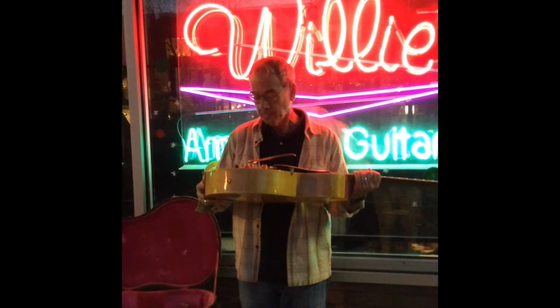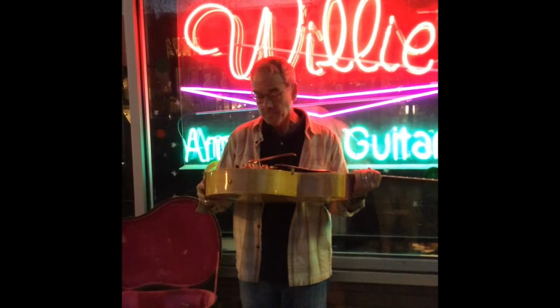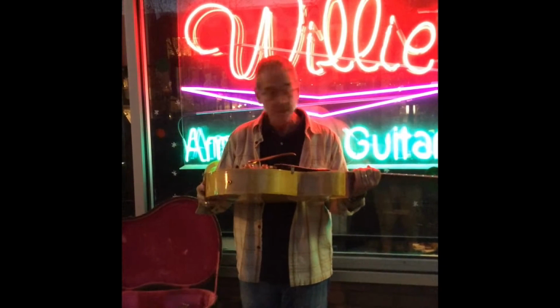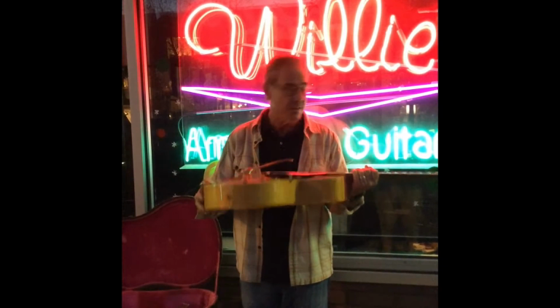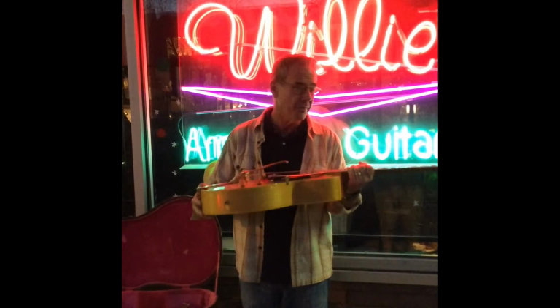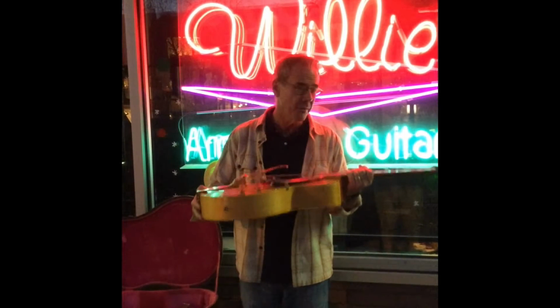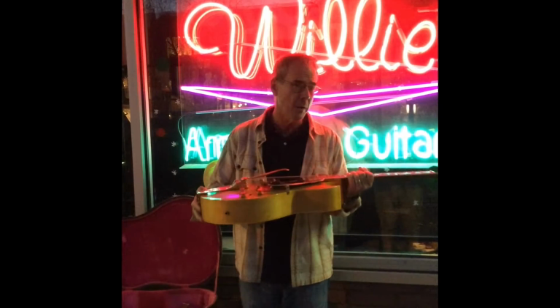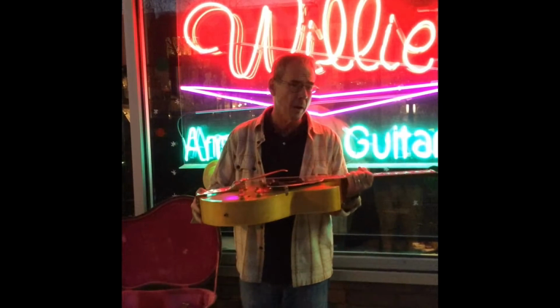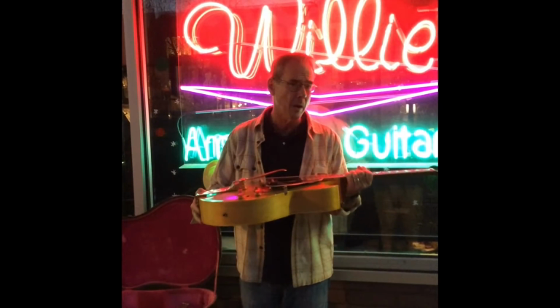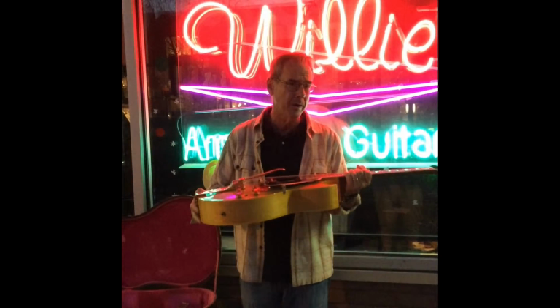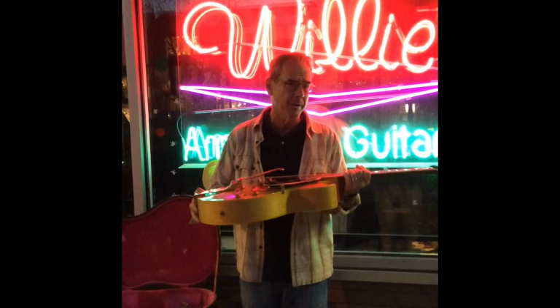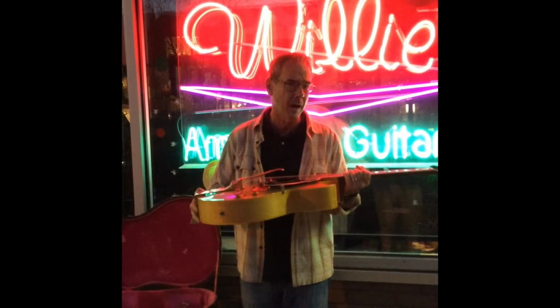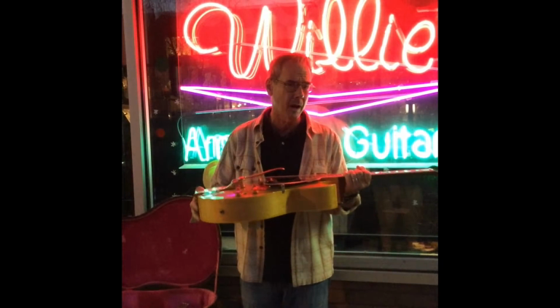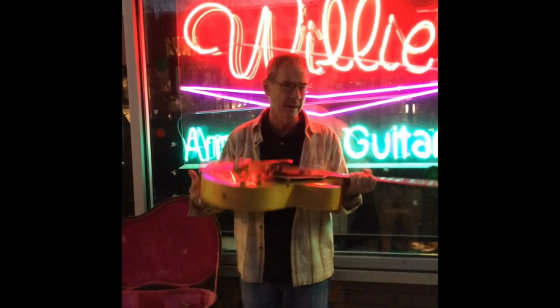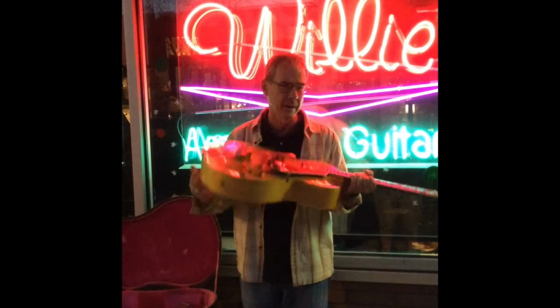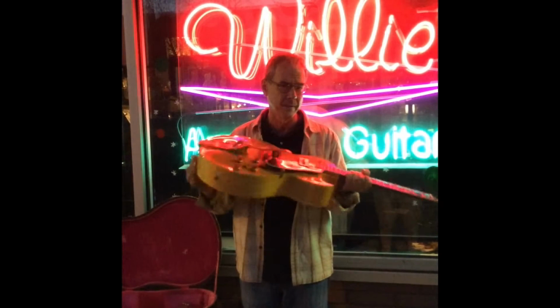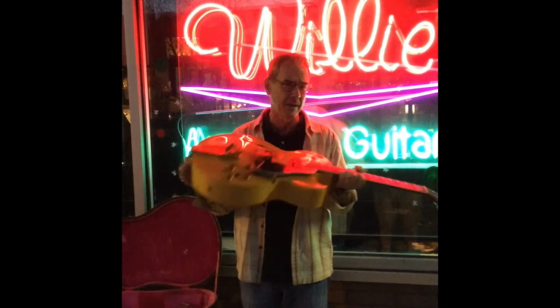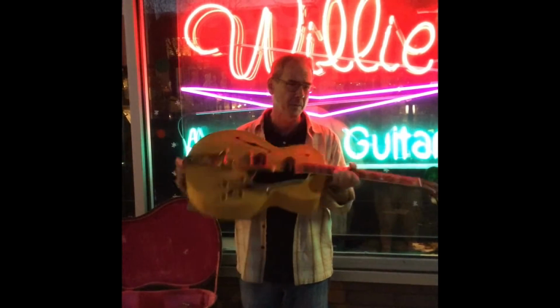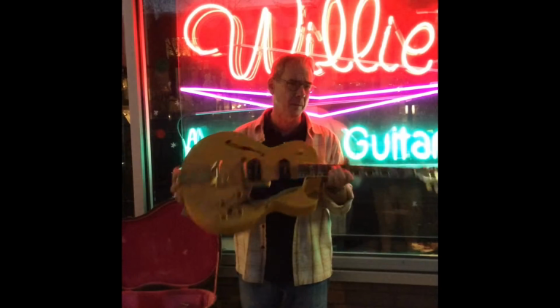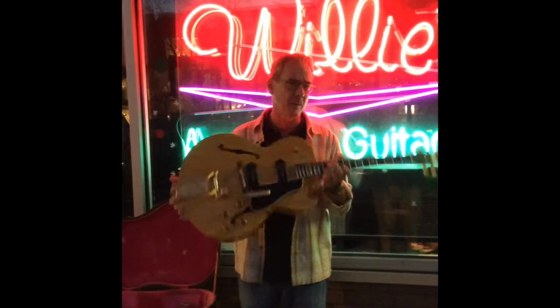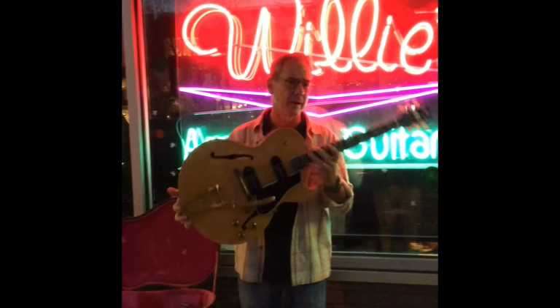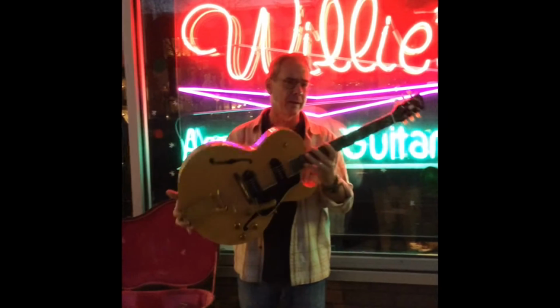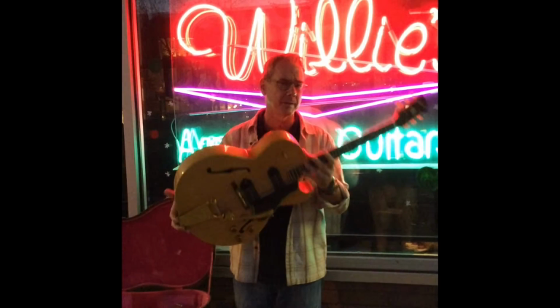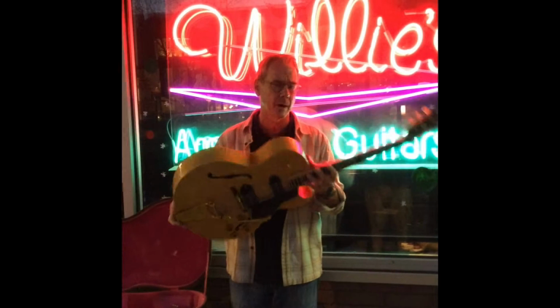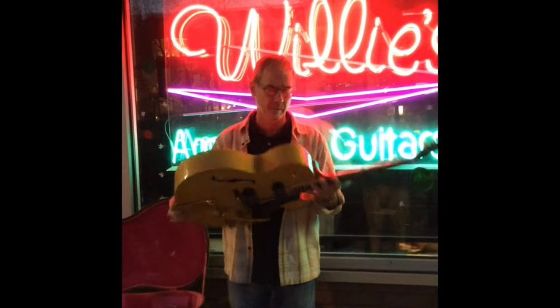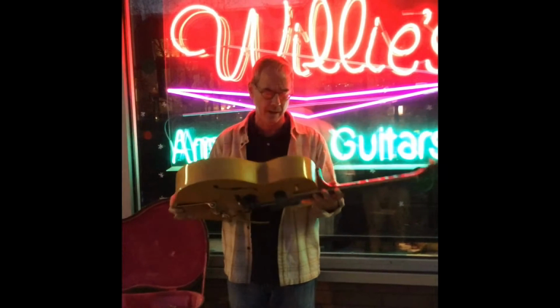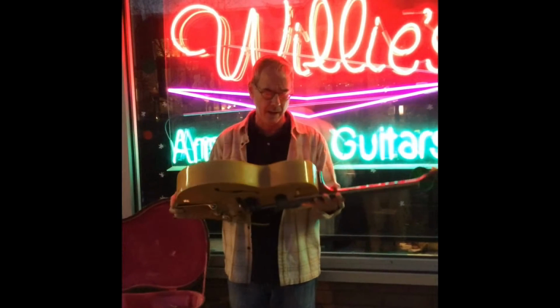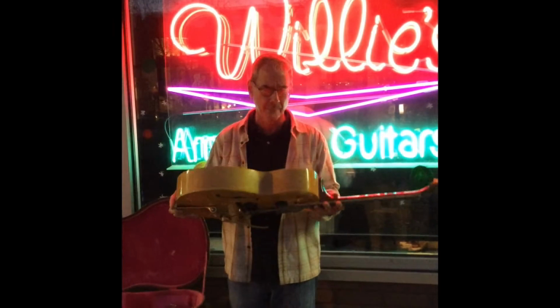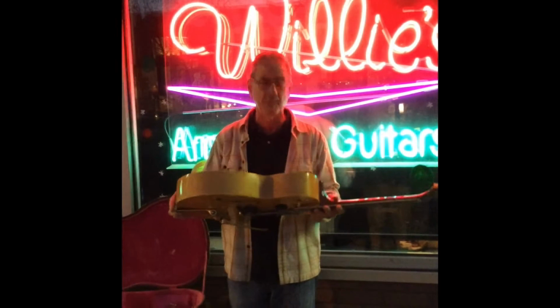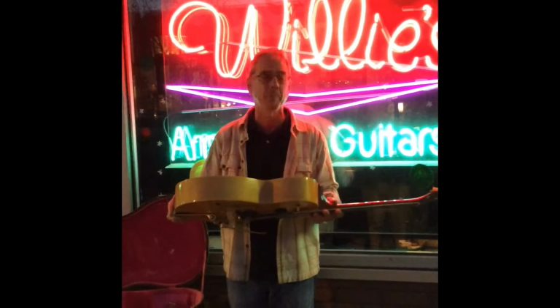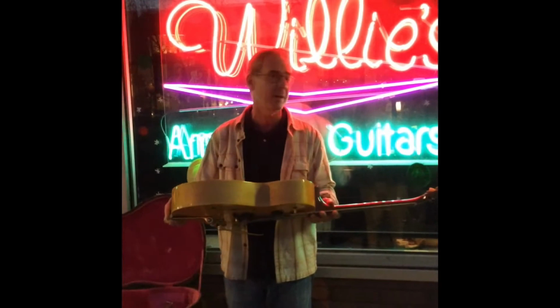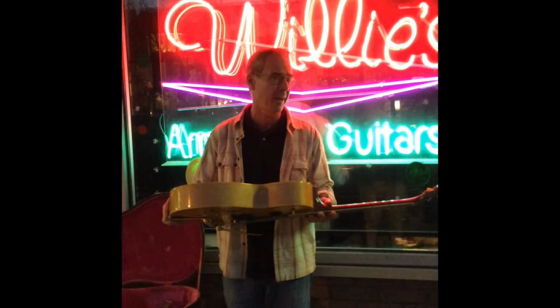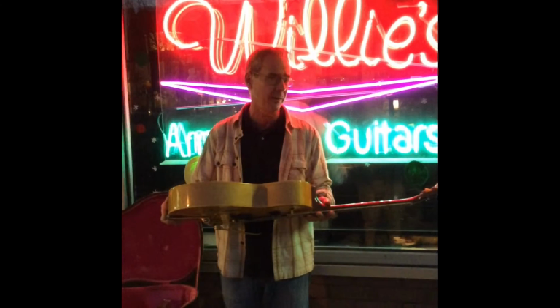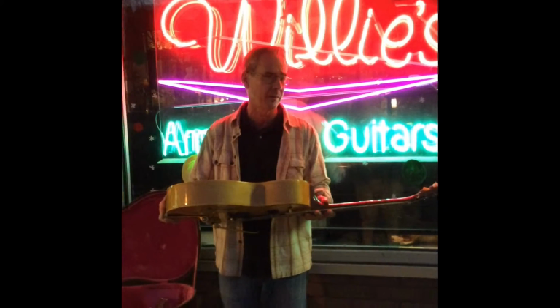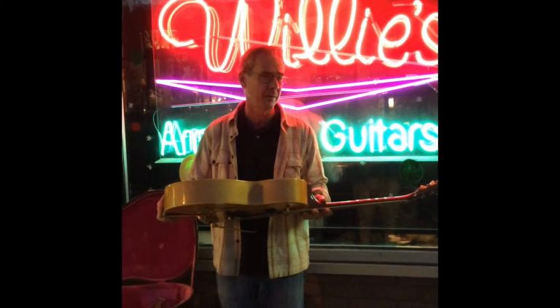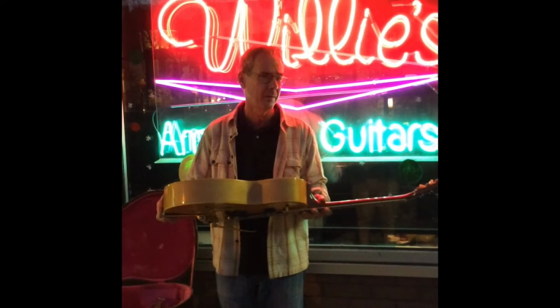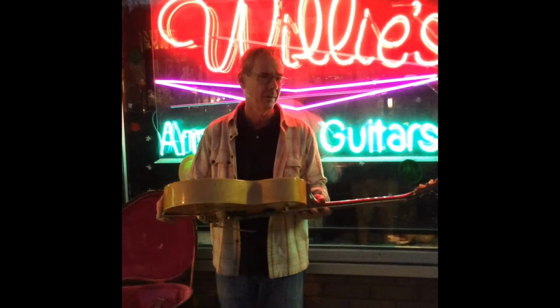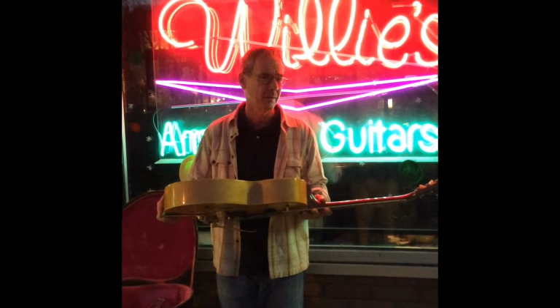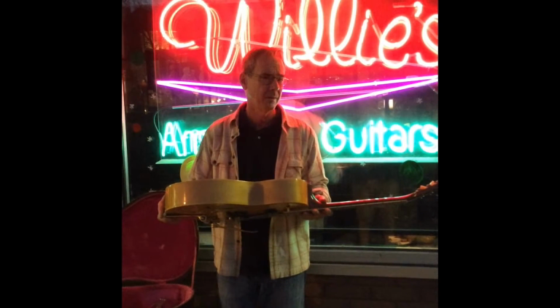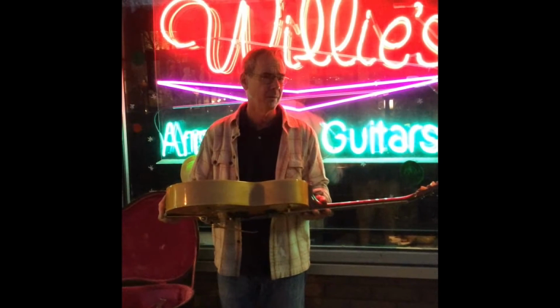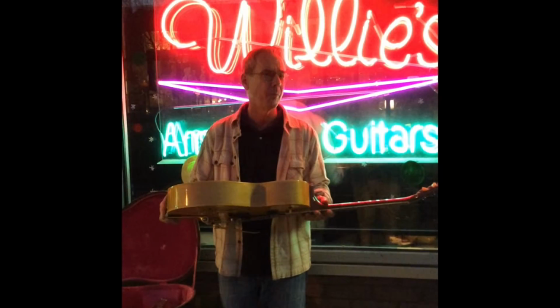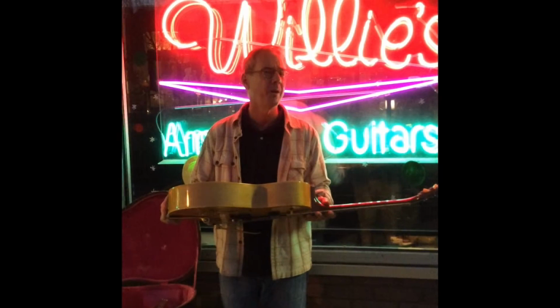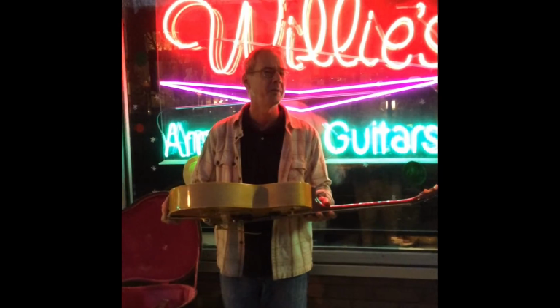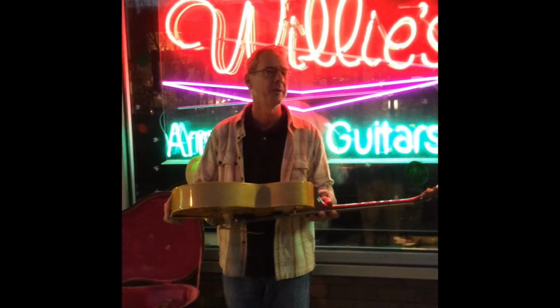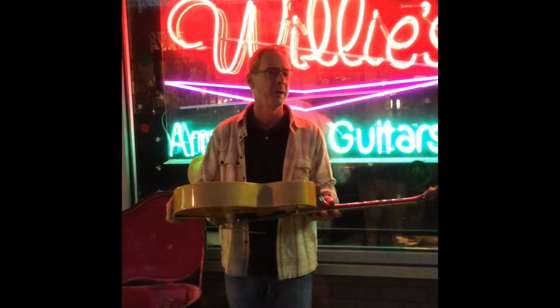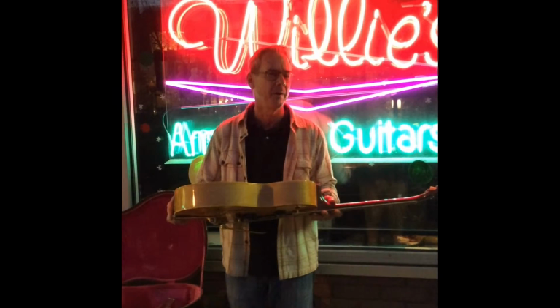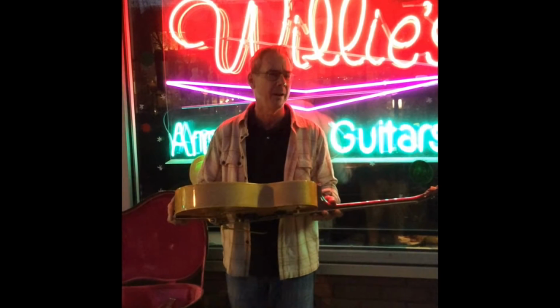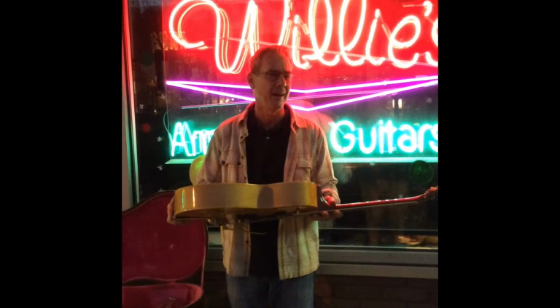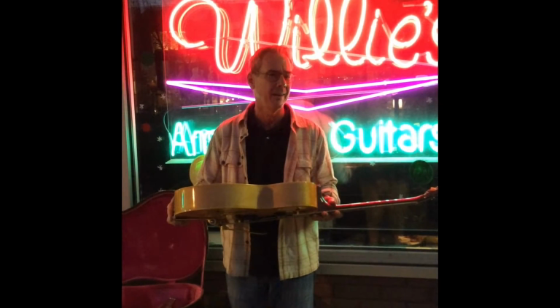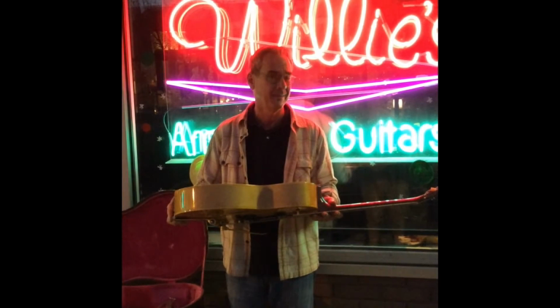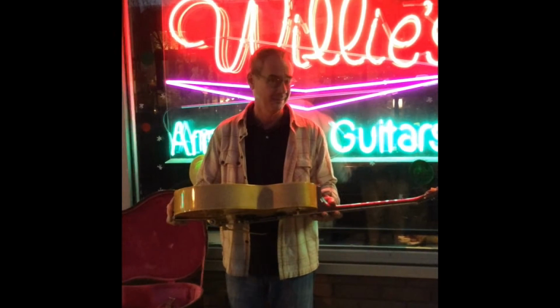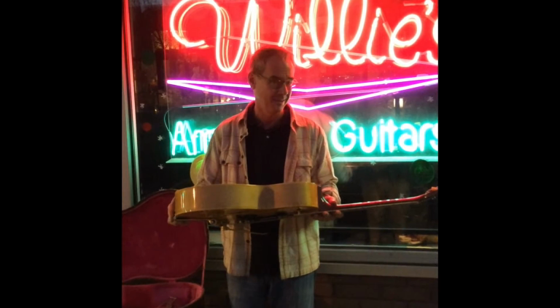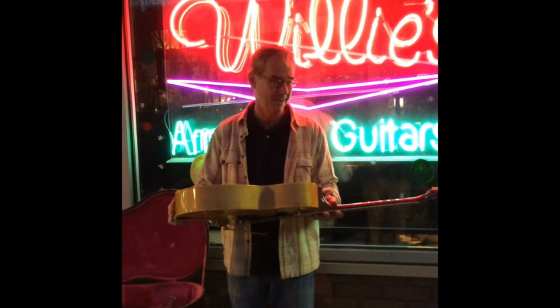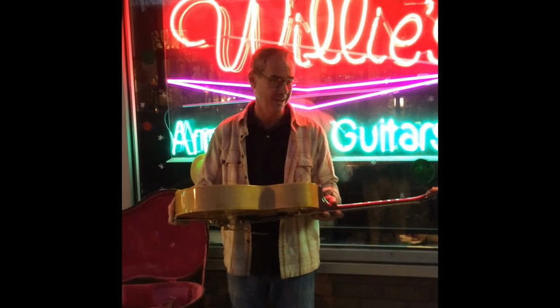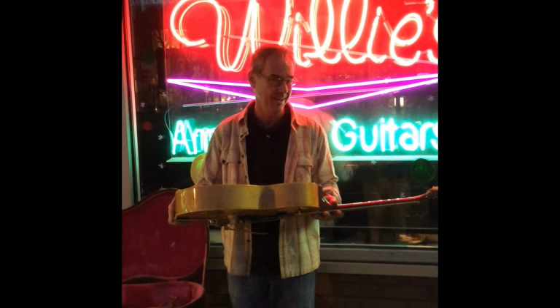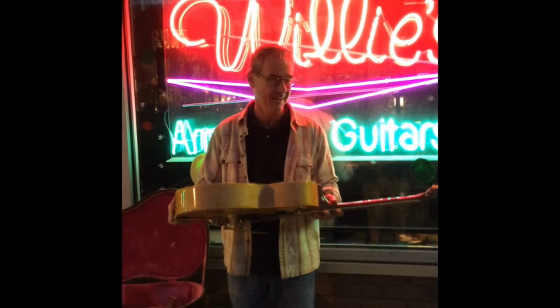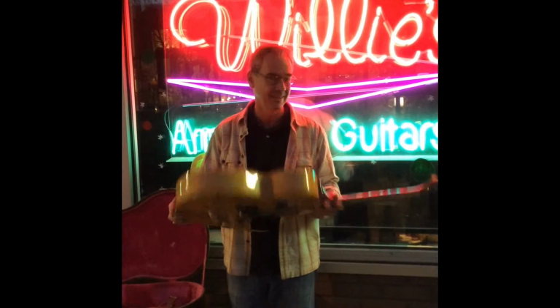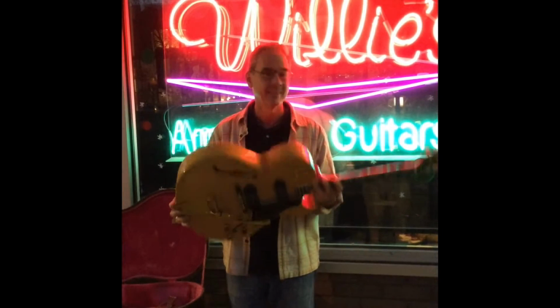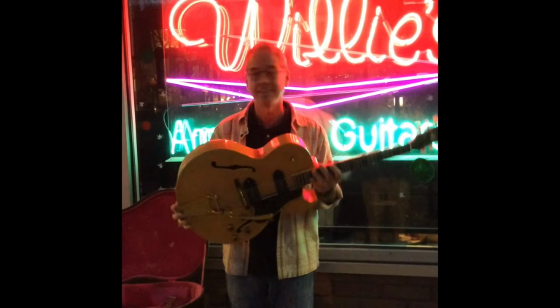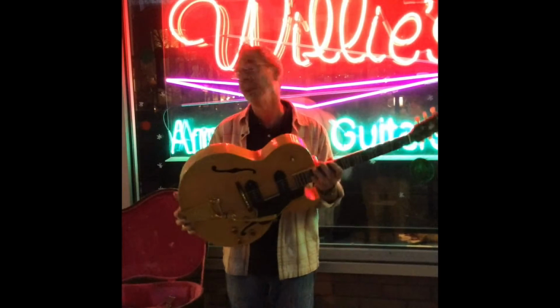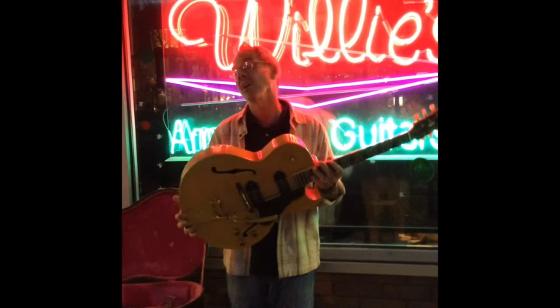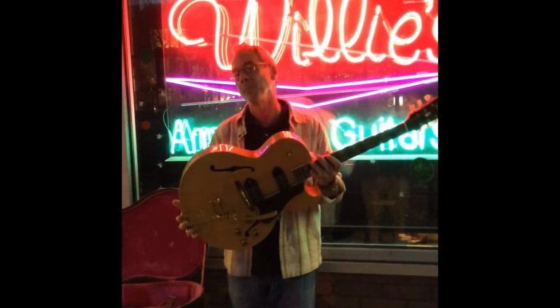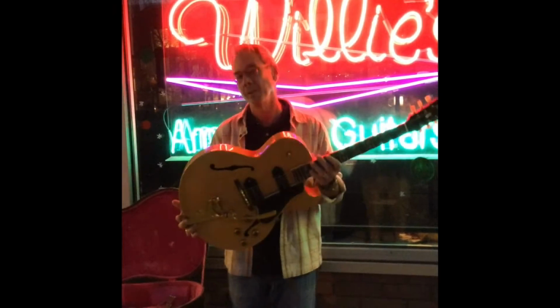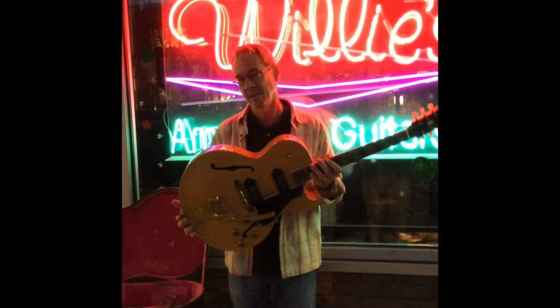This is a very rare guitar, an investment grade guitar. They came from BS — we want you to know that. Welcome in.